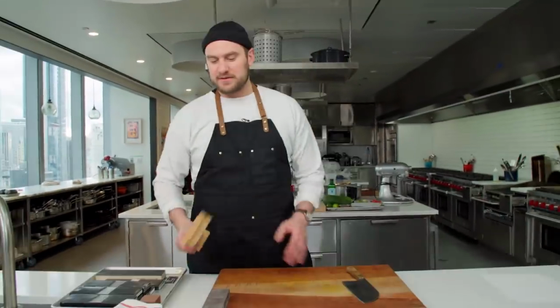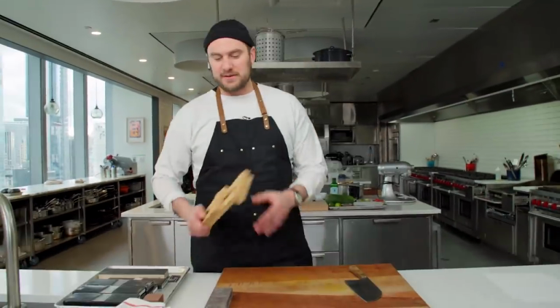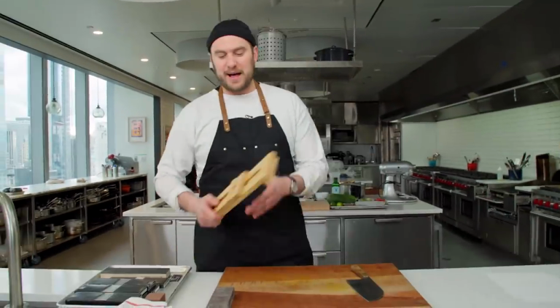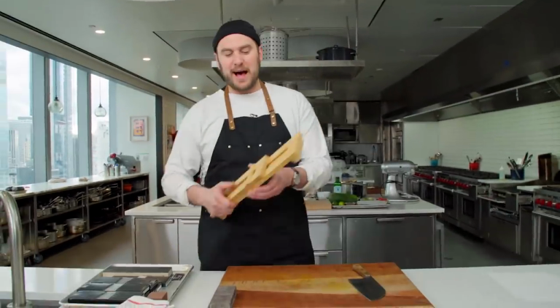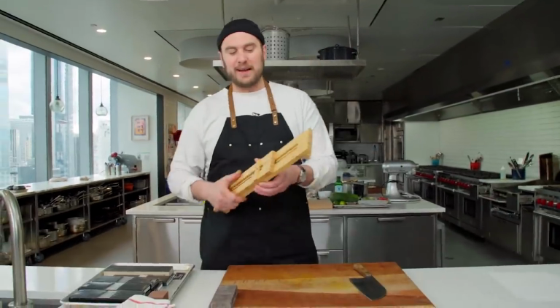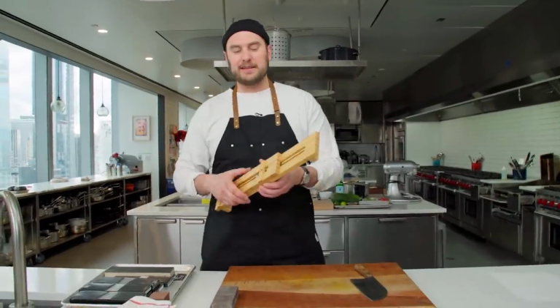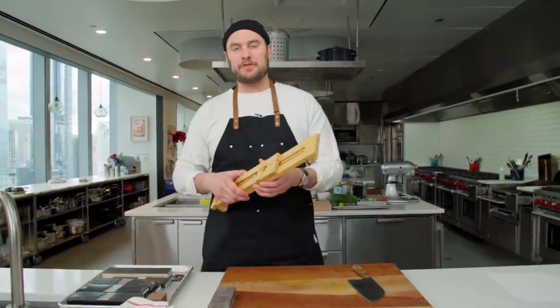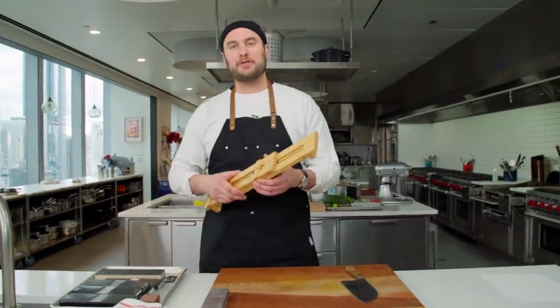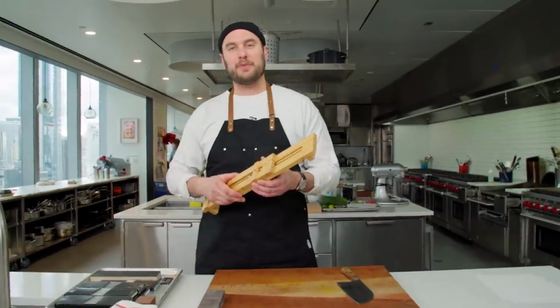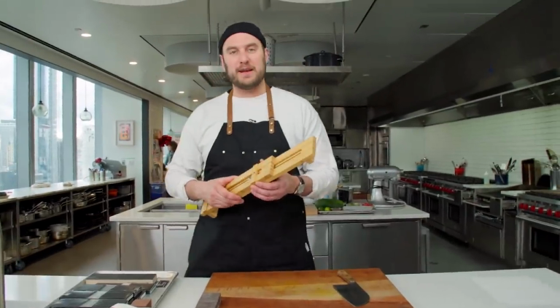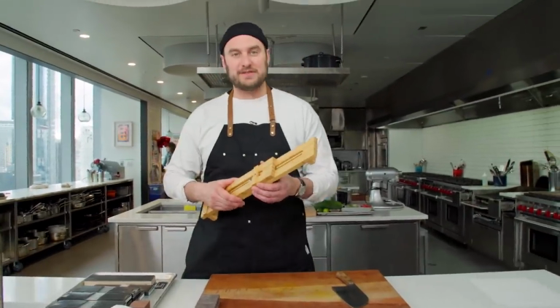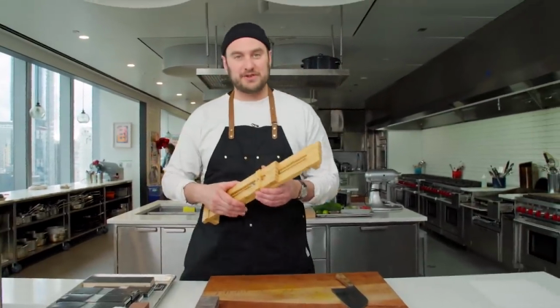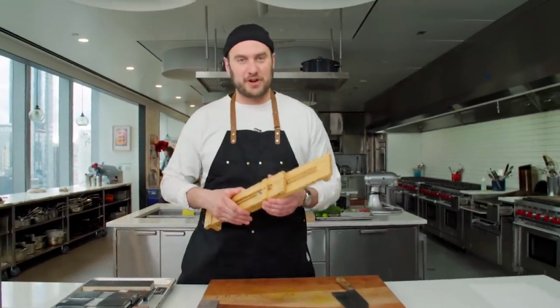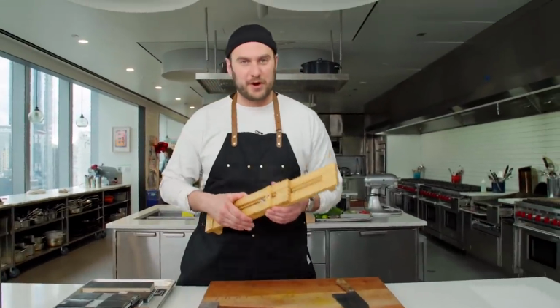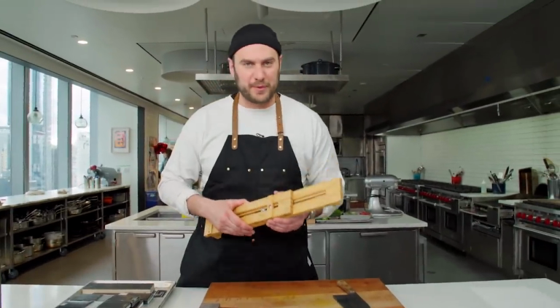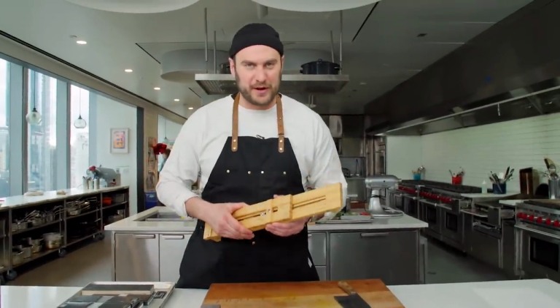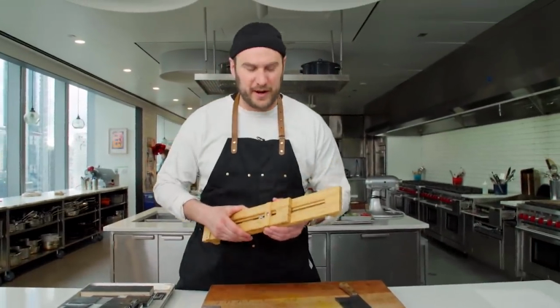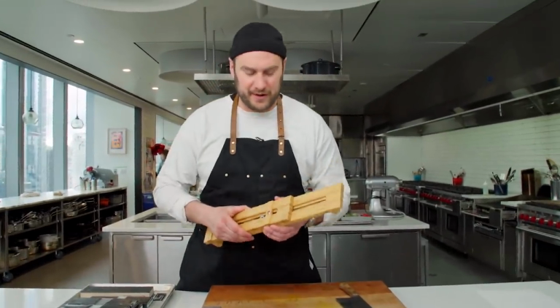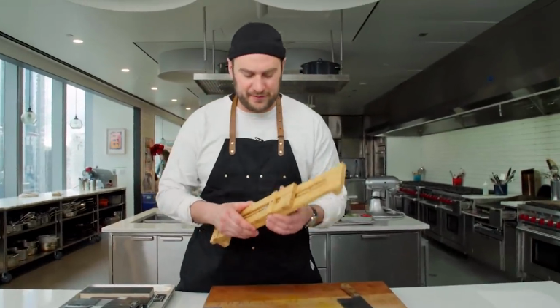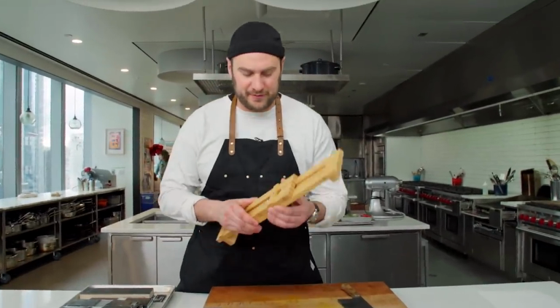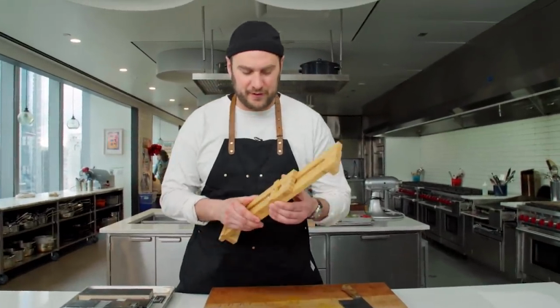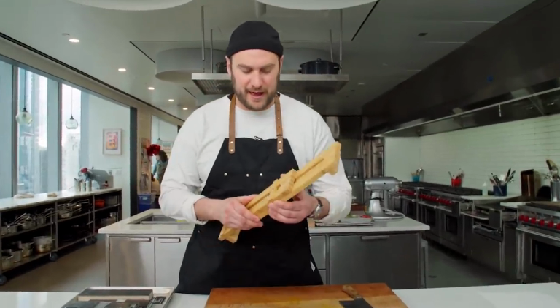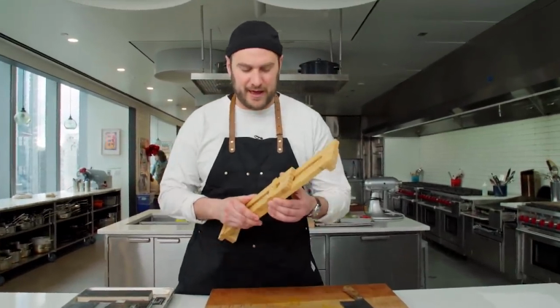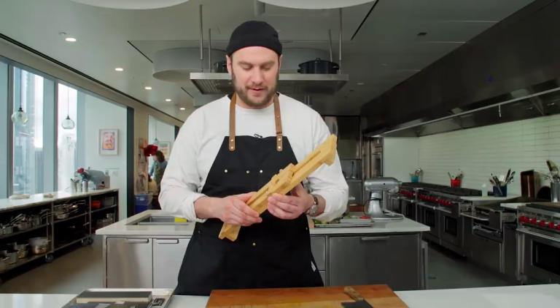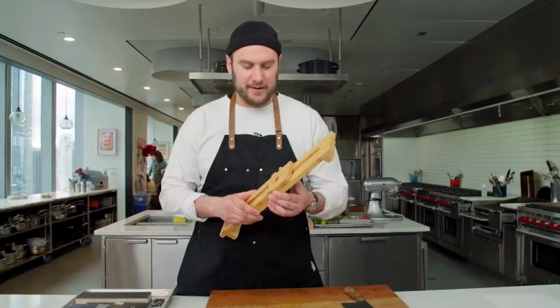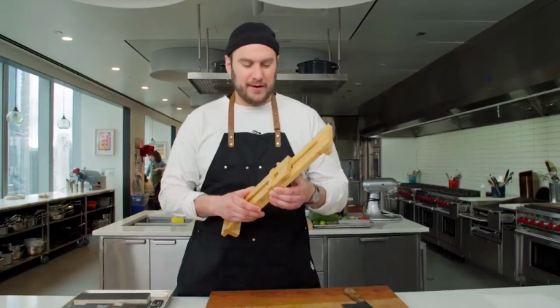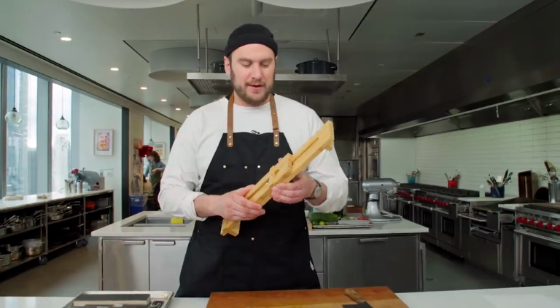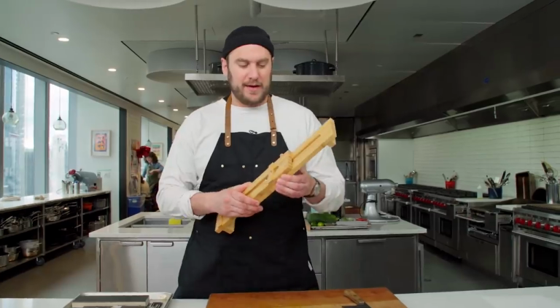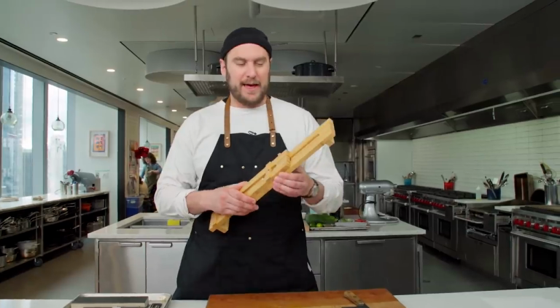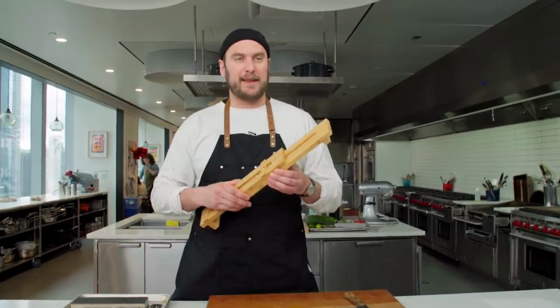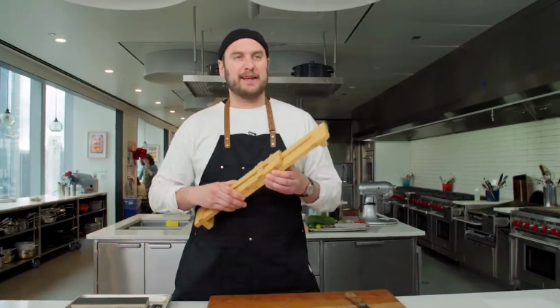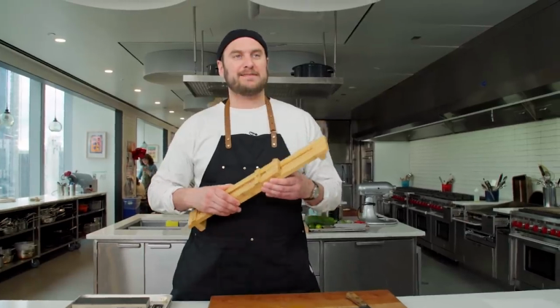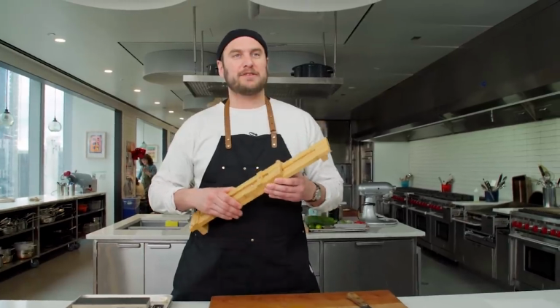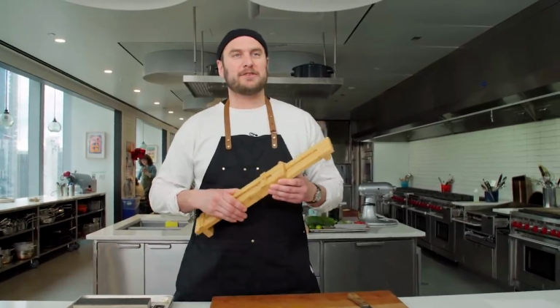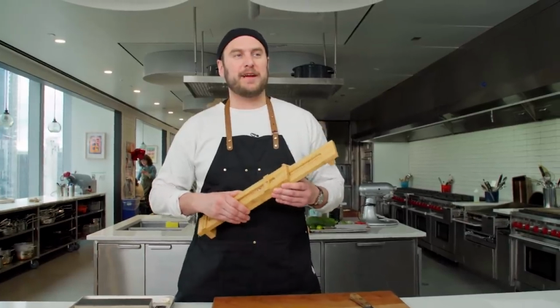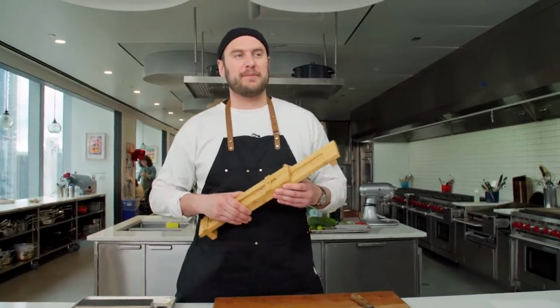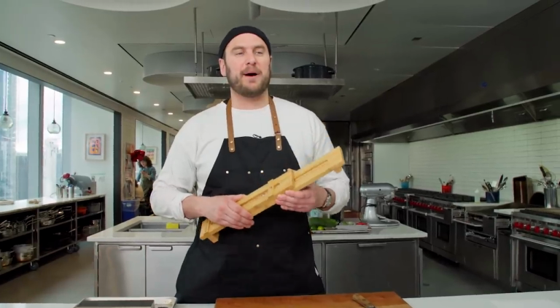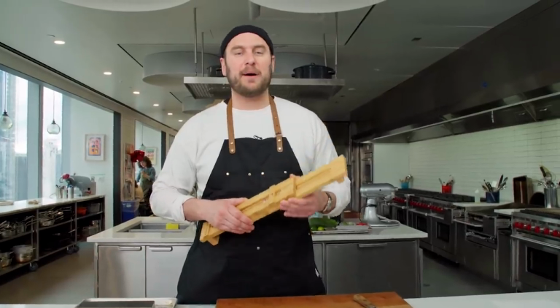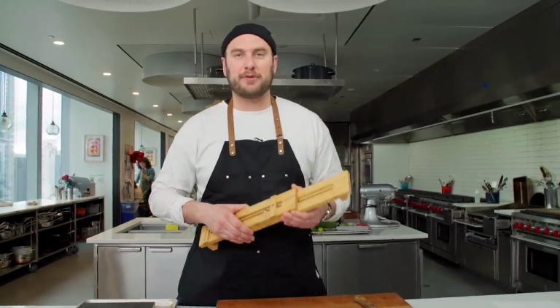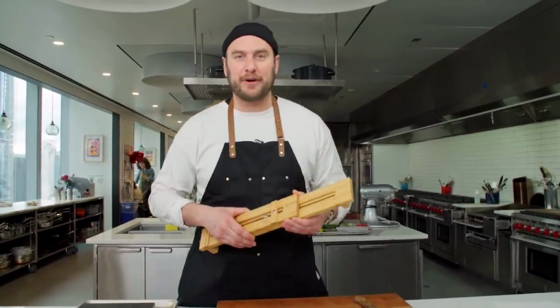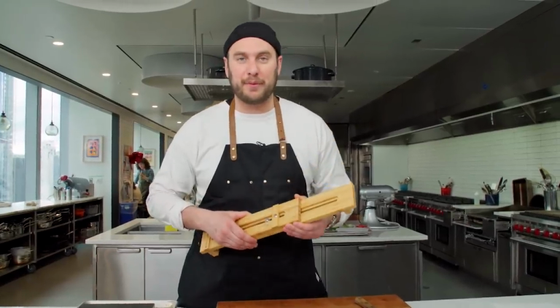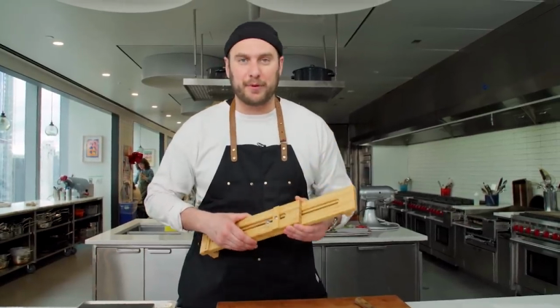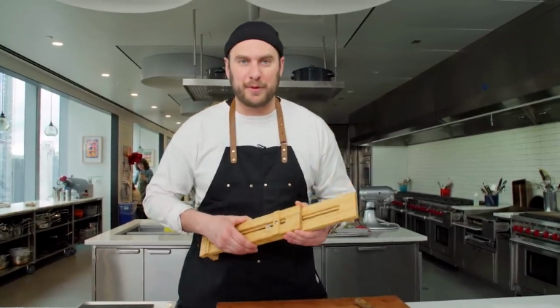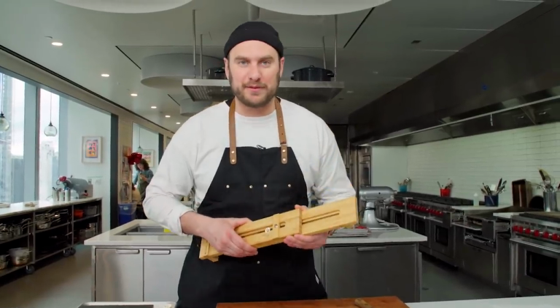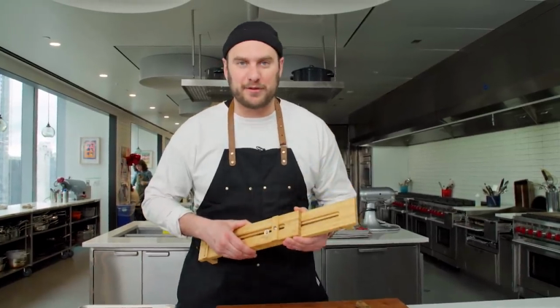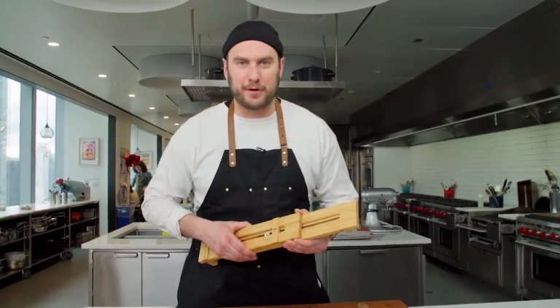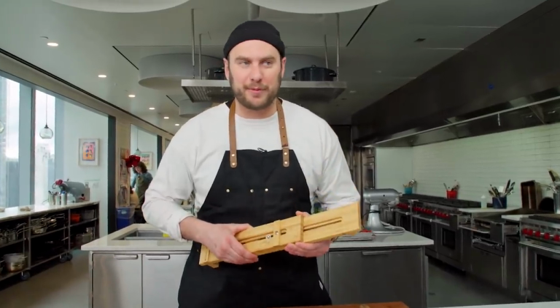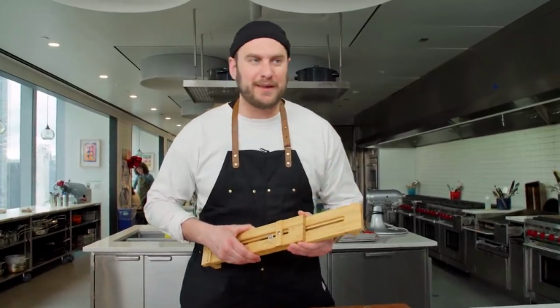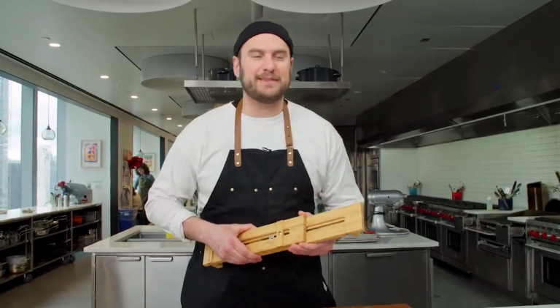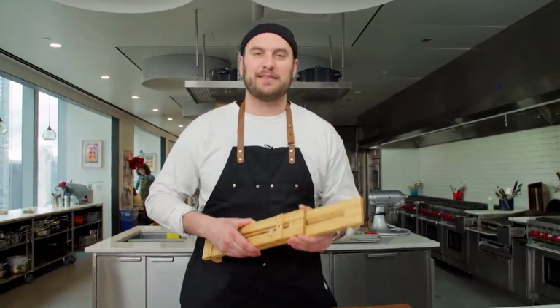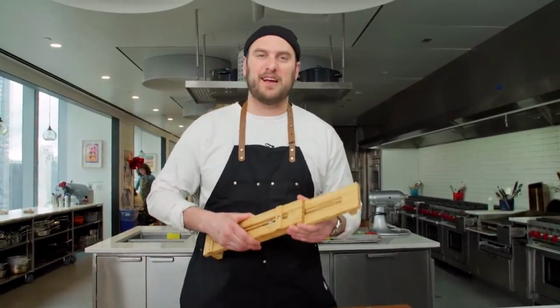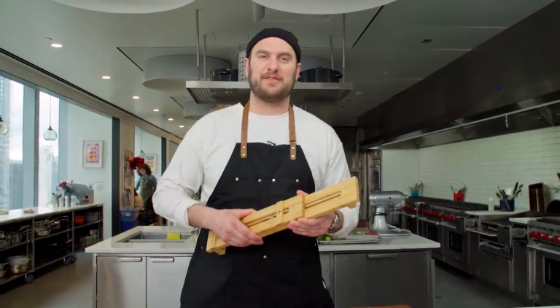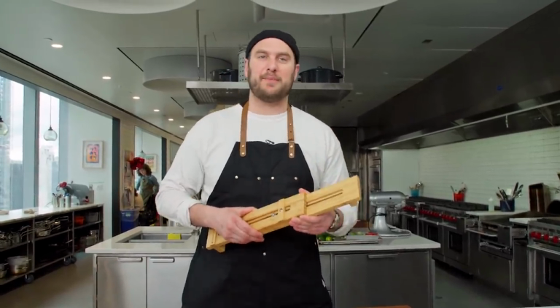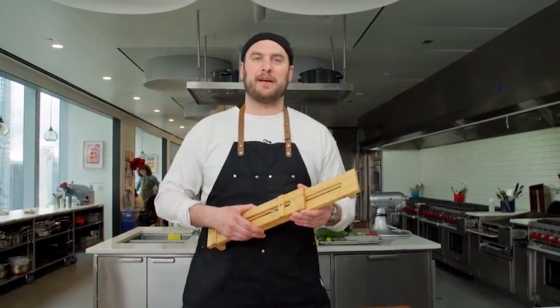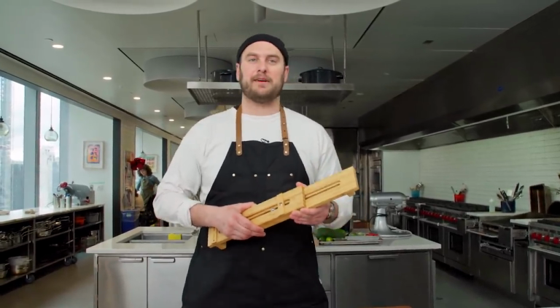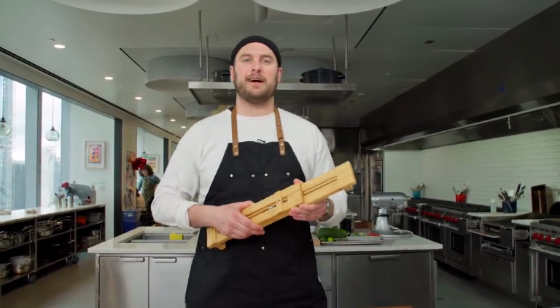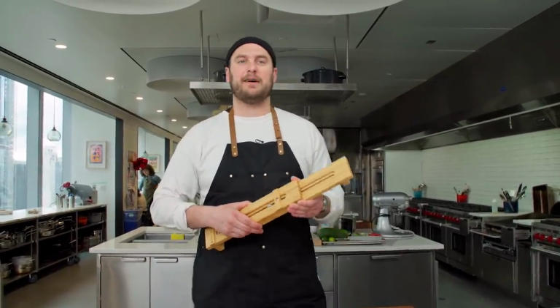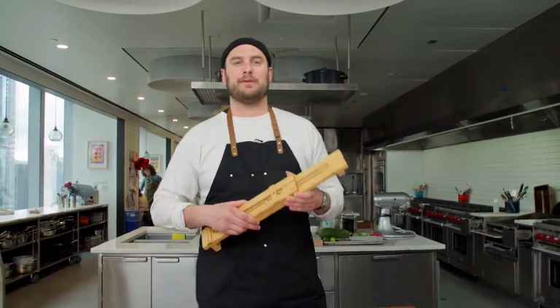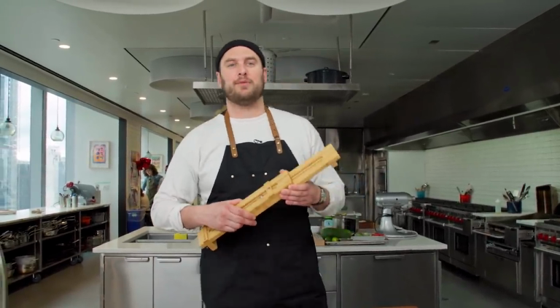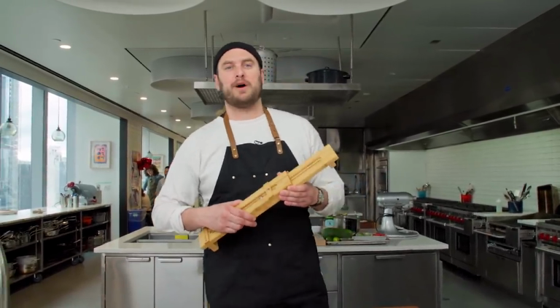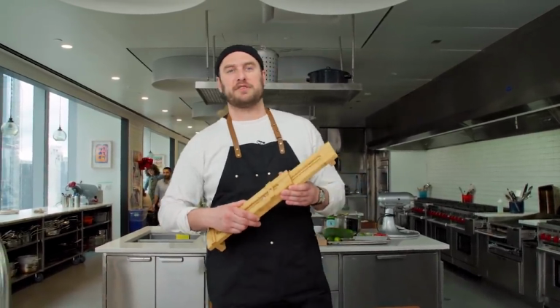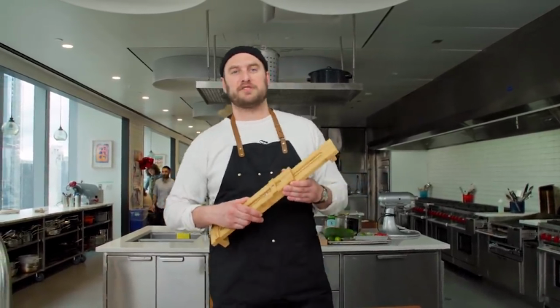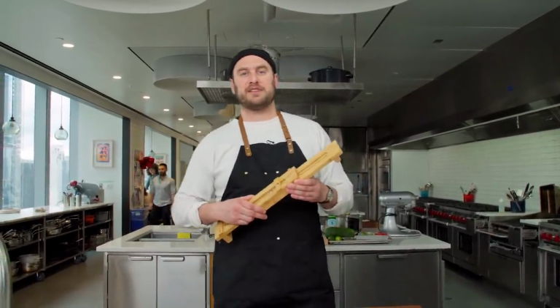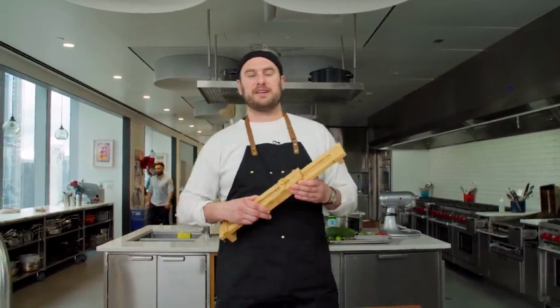There's a lot of different ways to sharpen a knife. And as the great Bob Kramer once told me — he's a knife maker out in Washington —